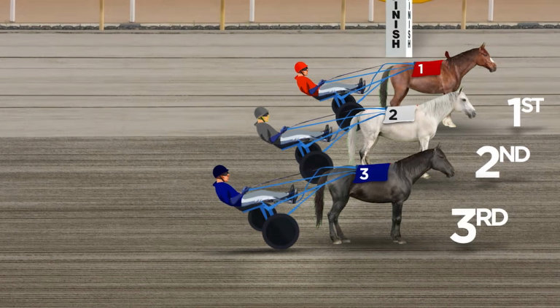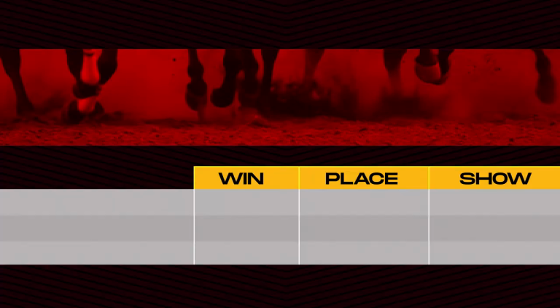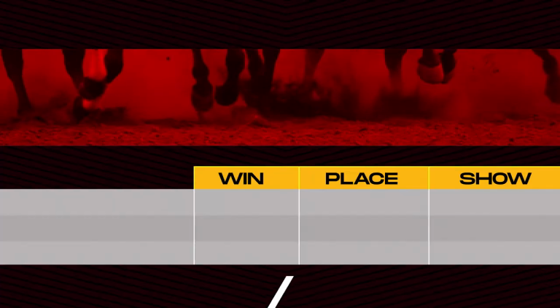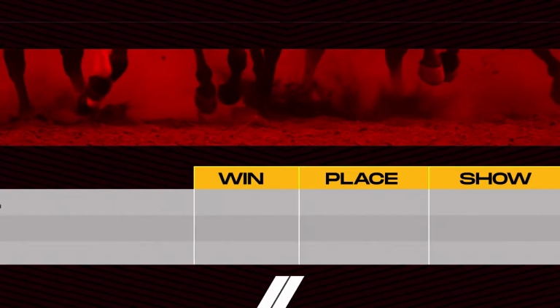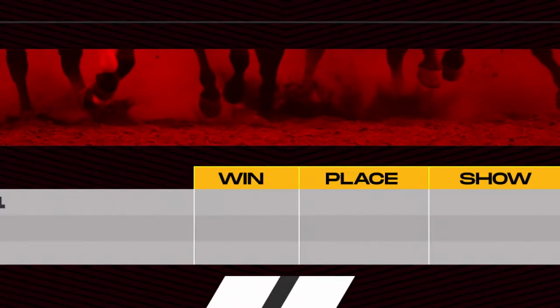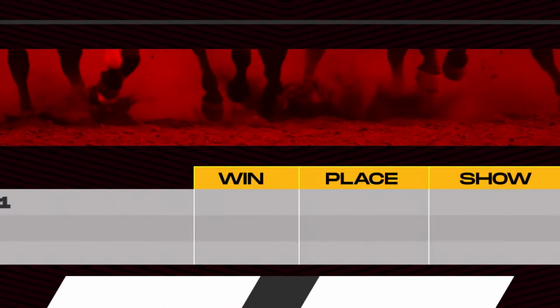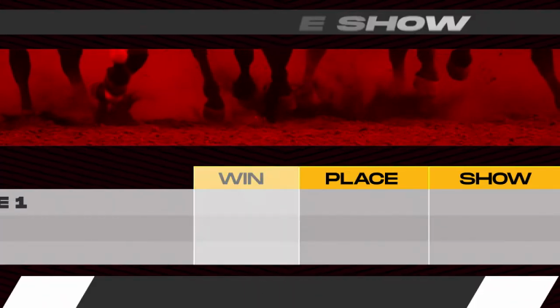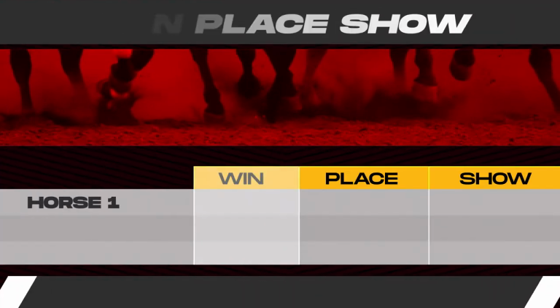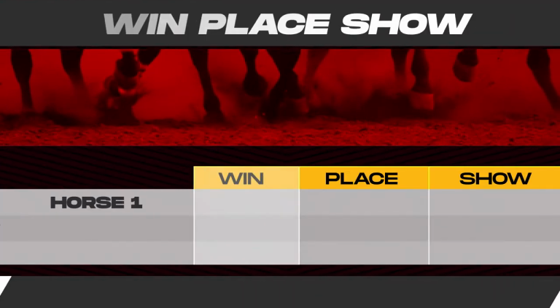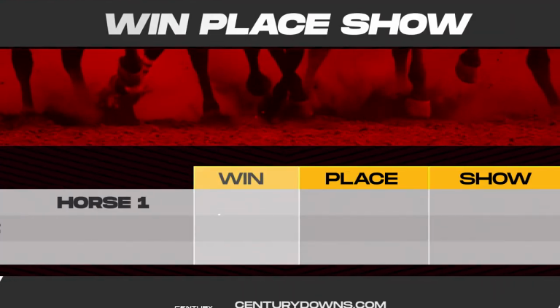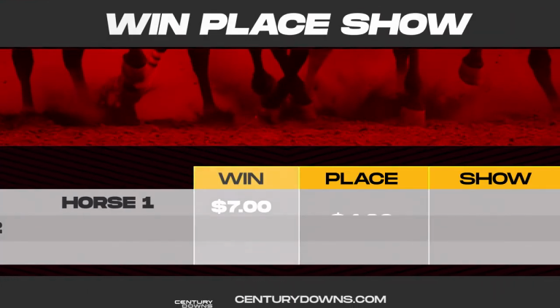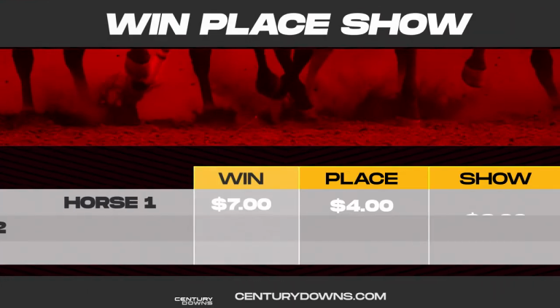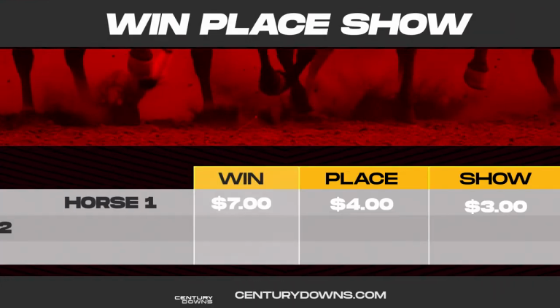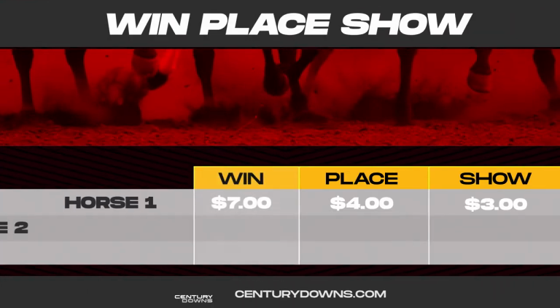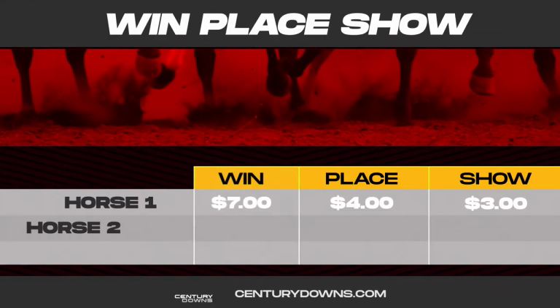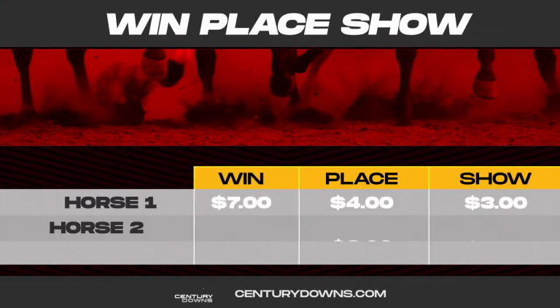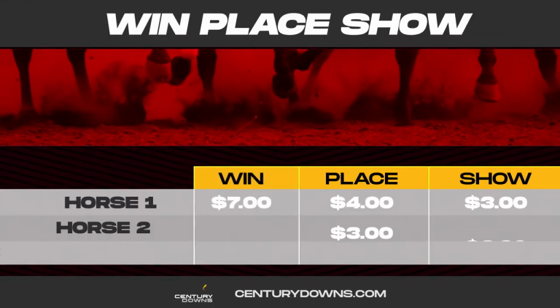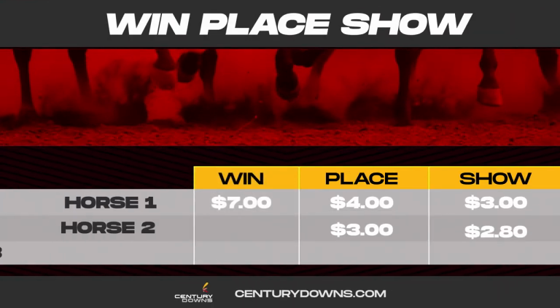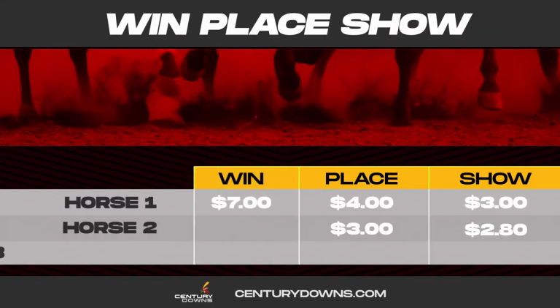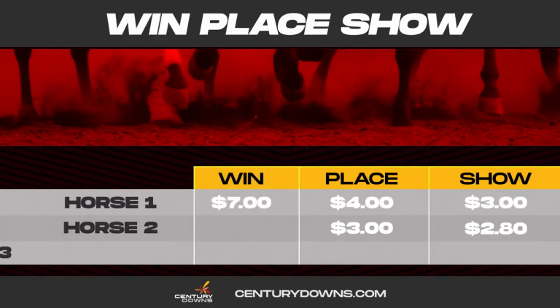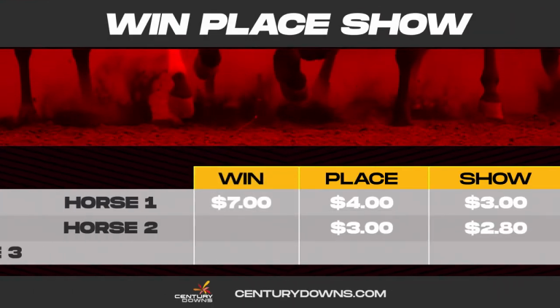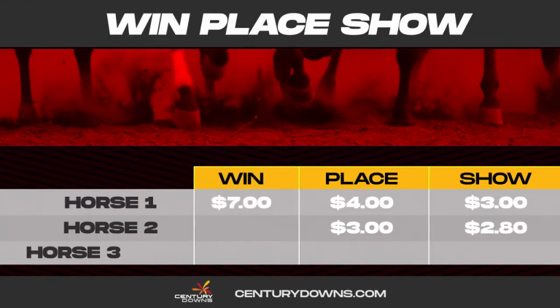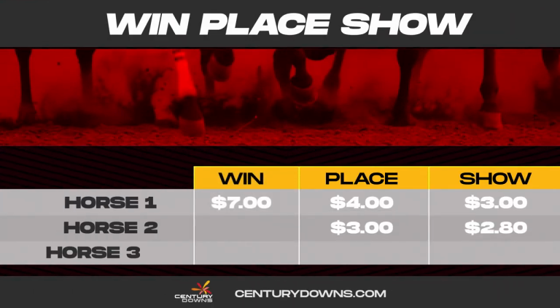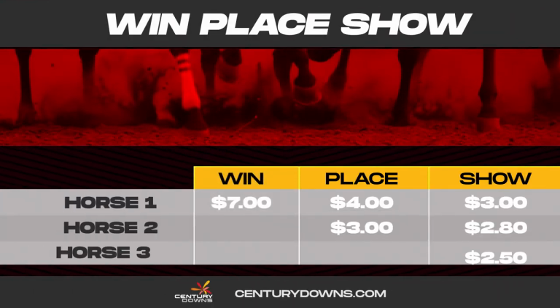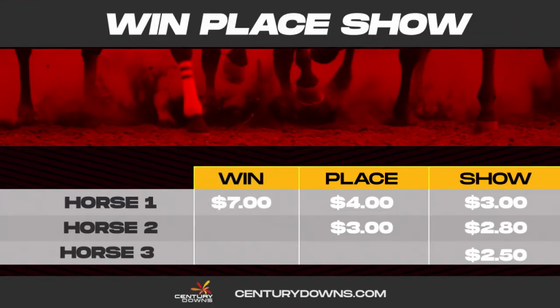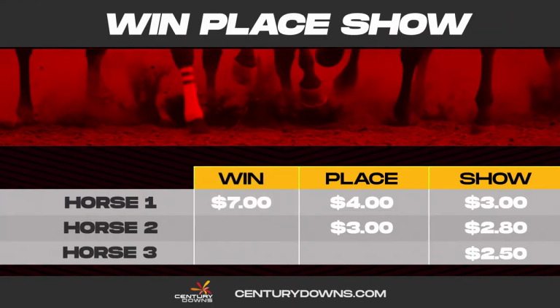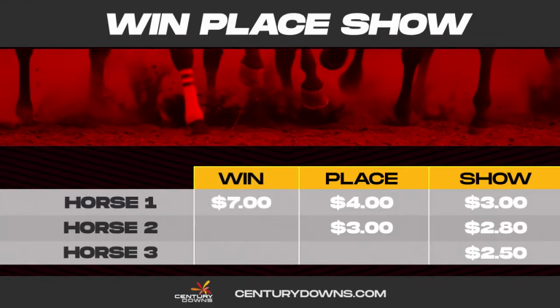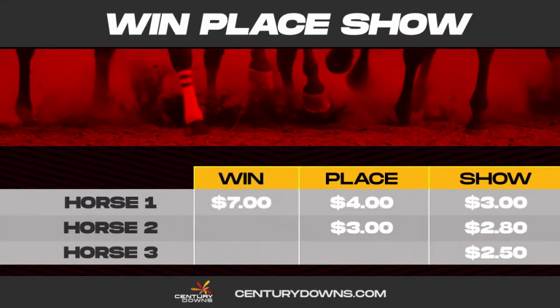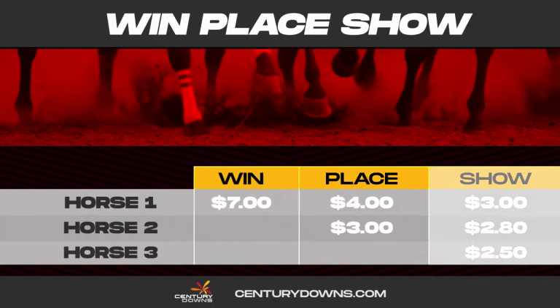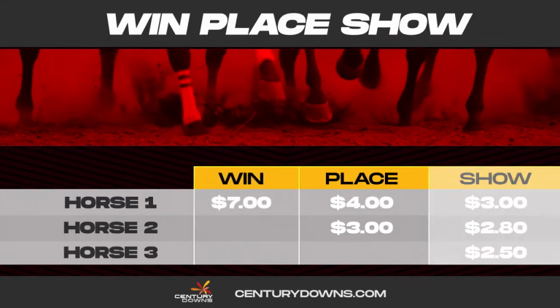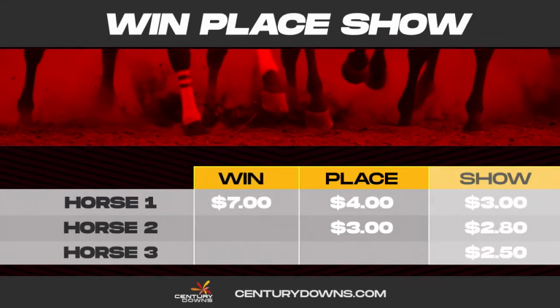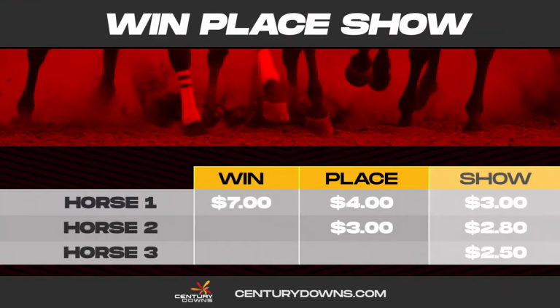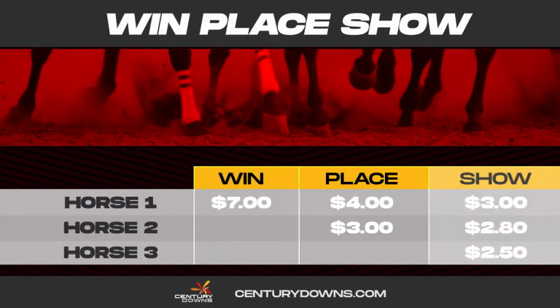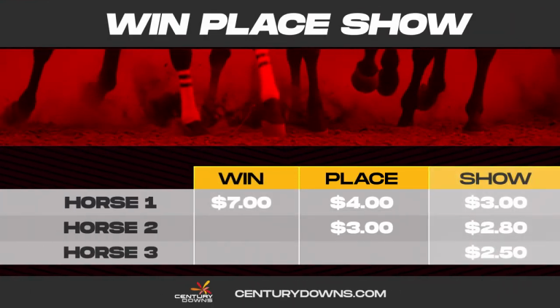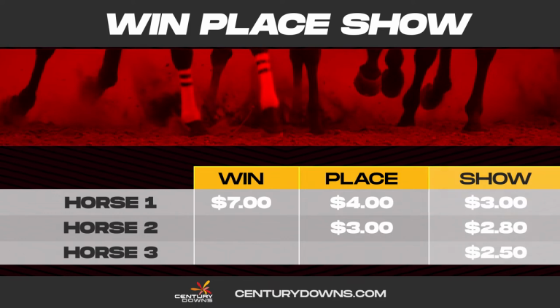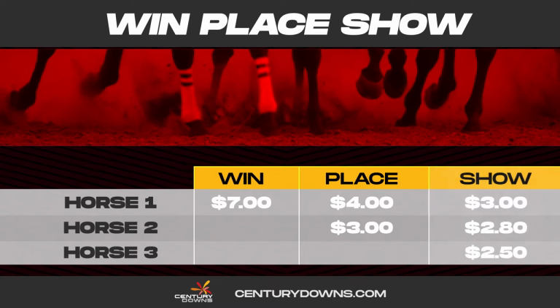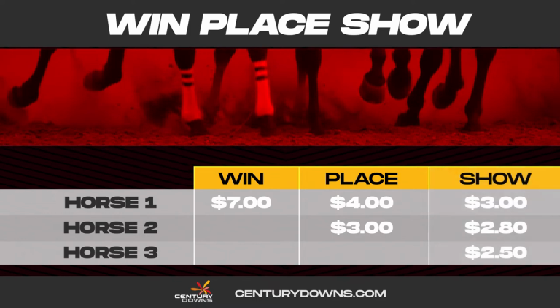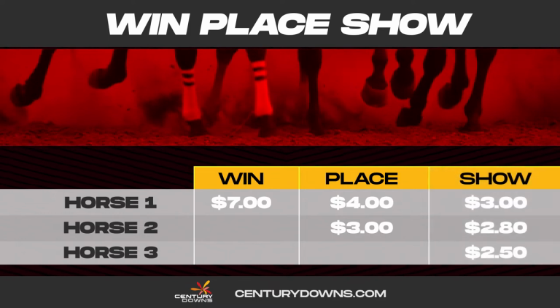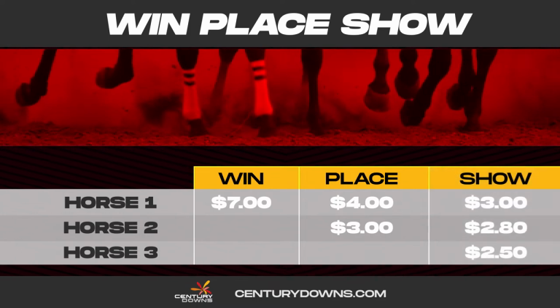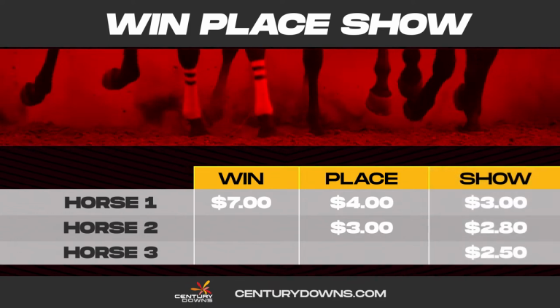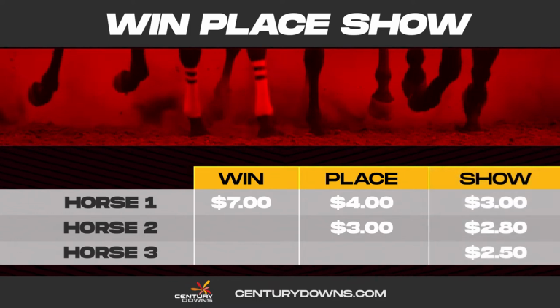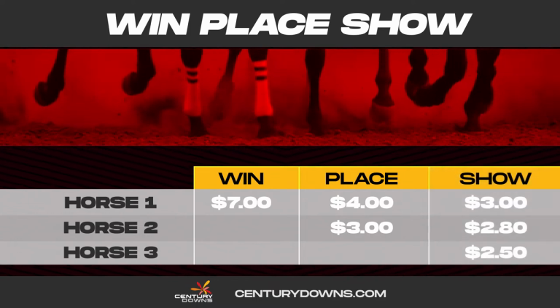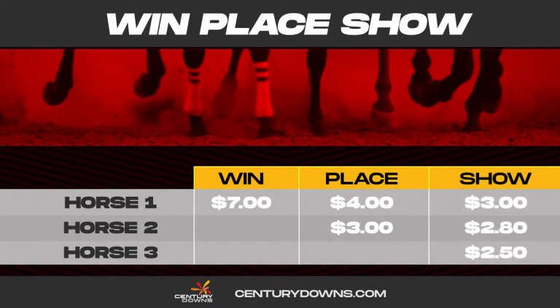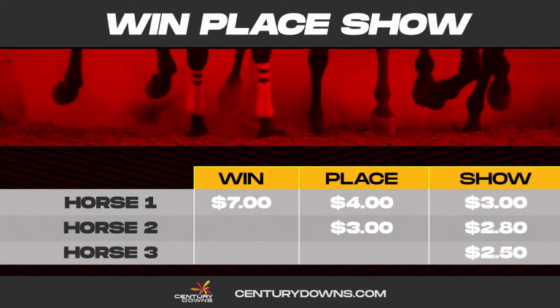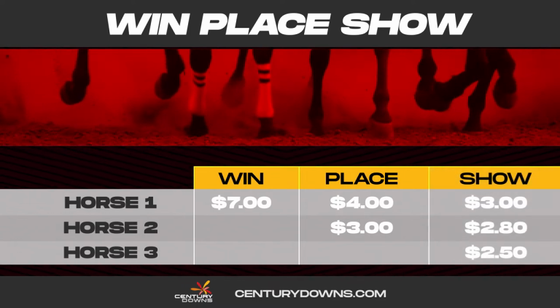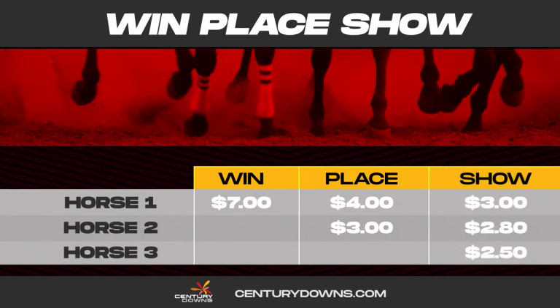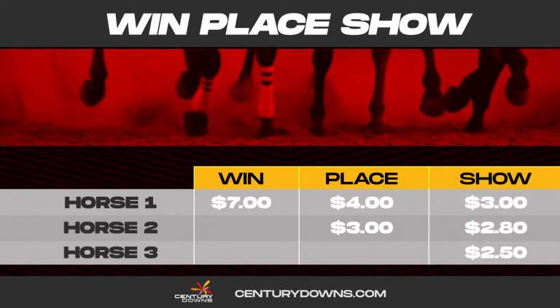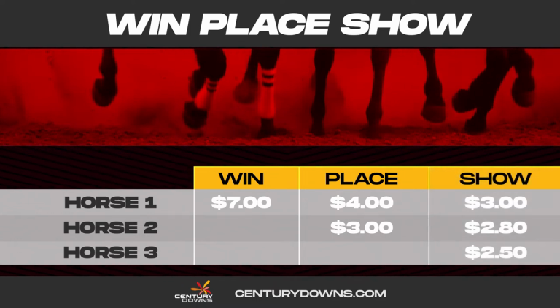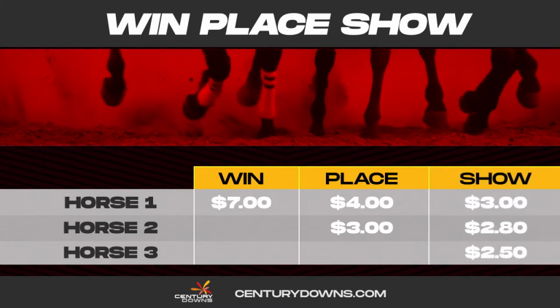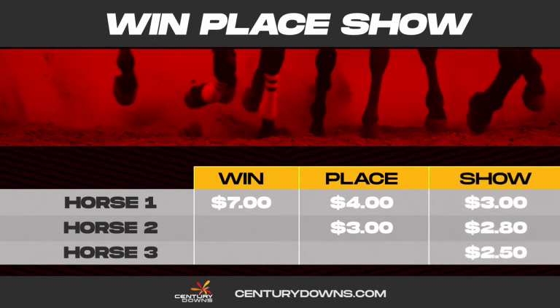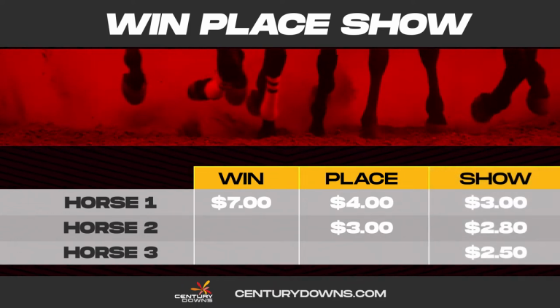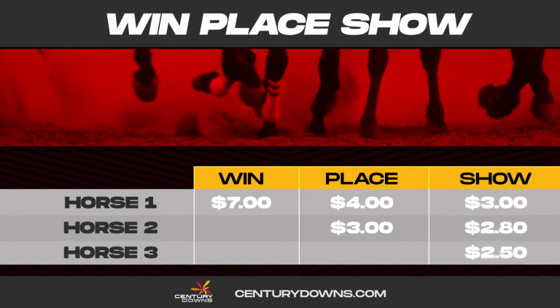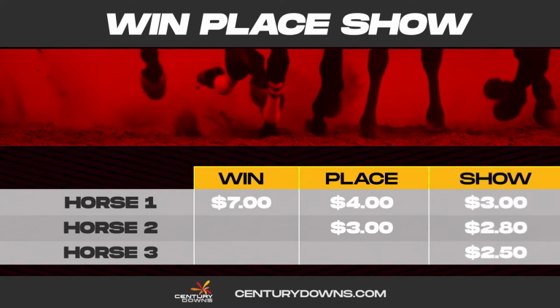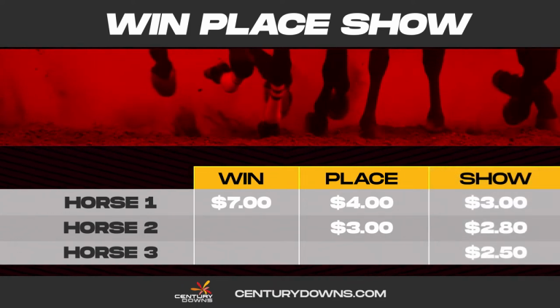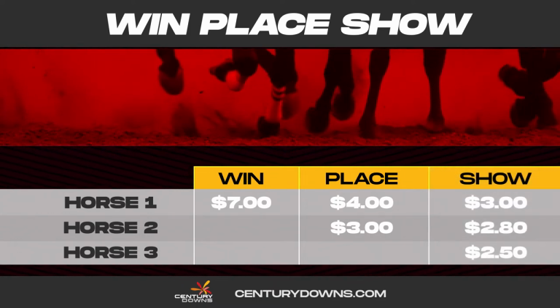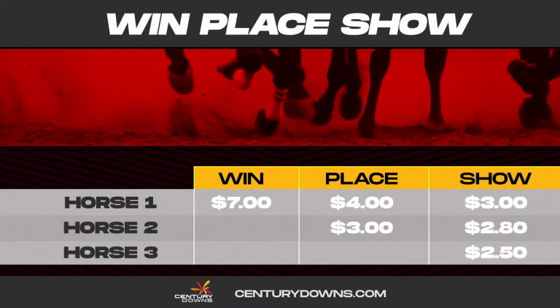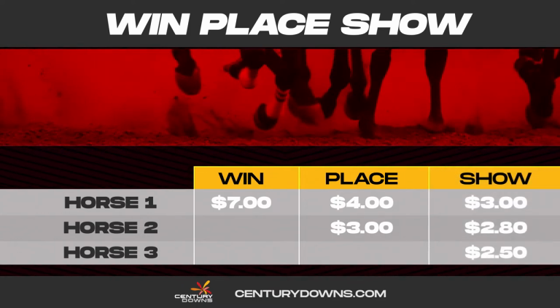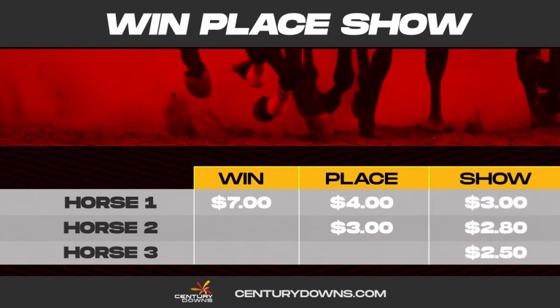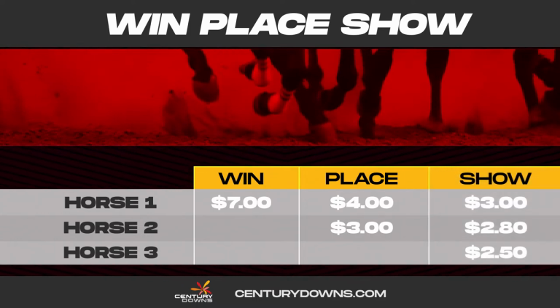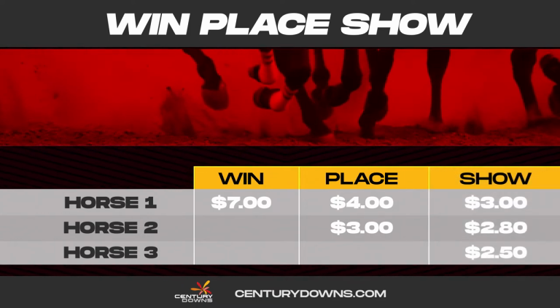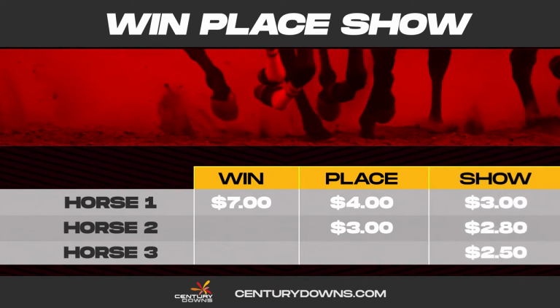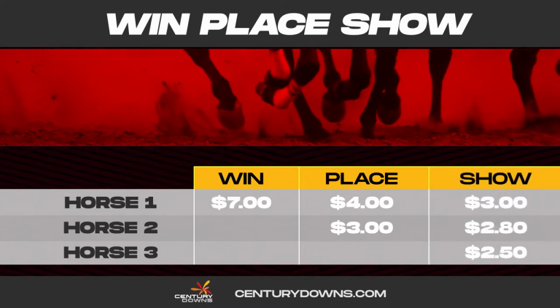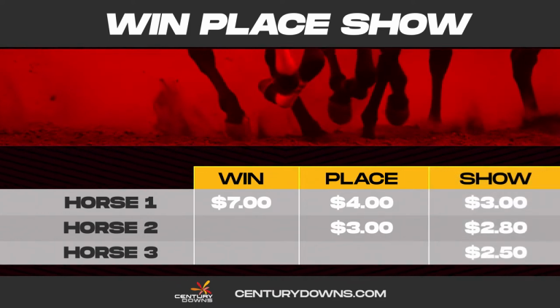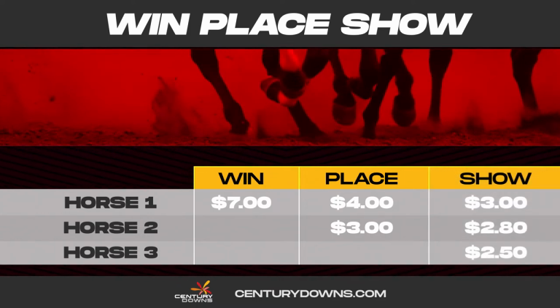A win bet will pay higher but has a greater risk, while the show wager returns a lower payout but offers a better chance of winning.